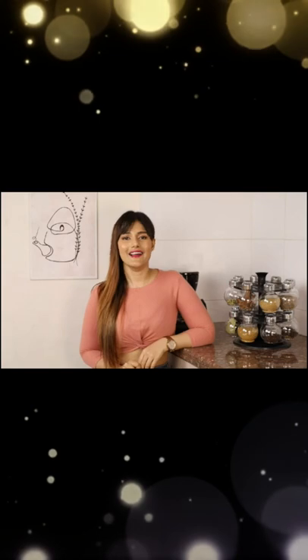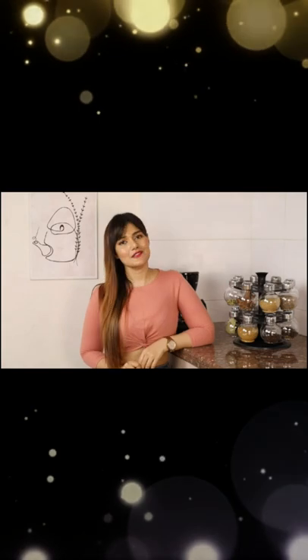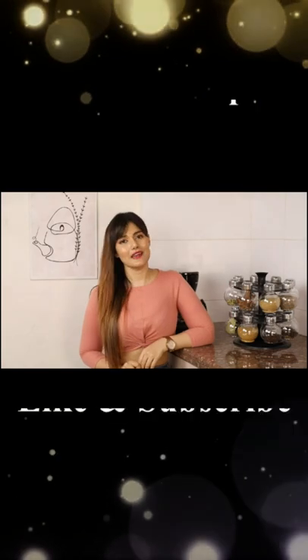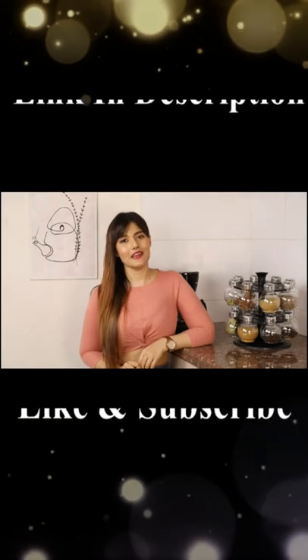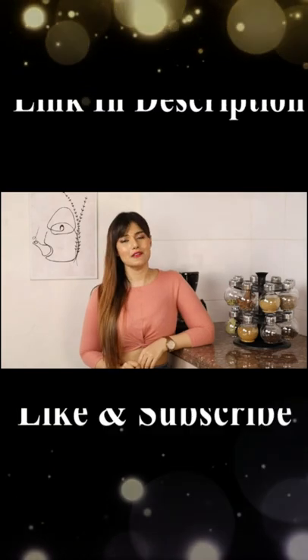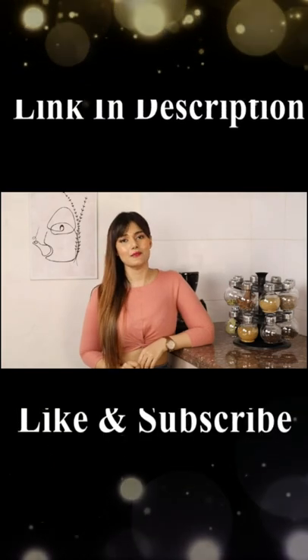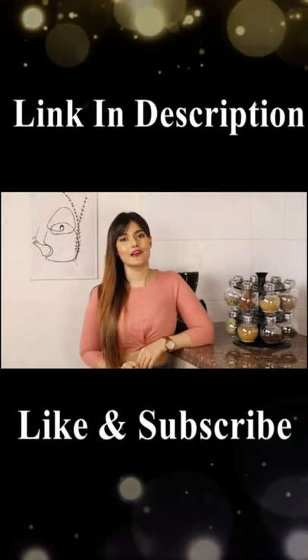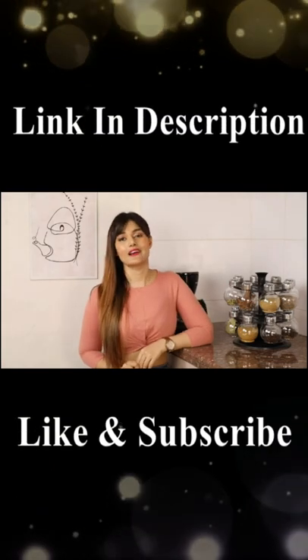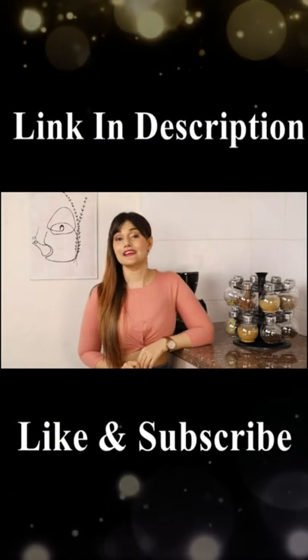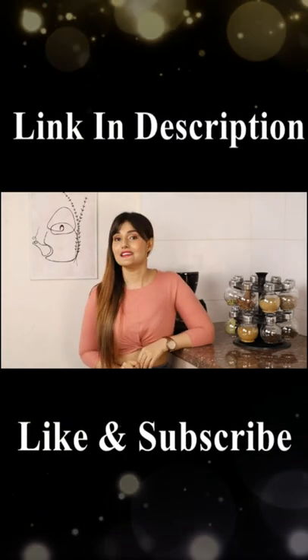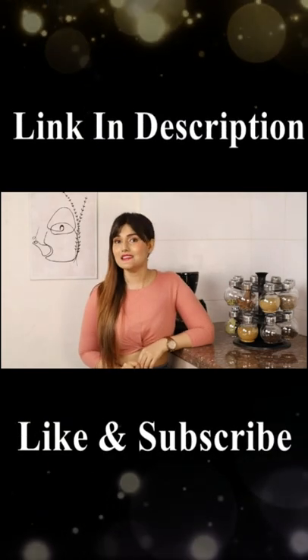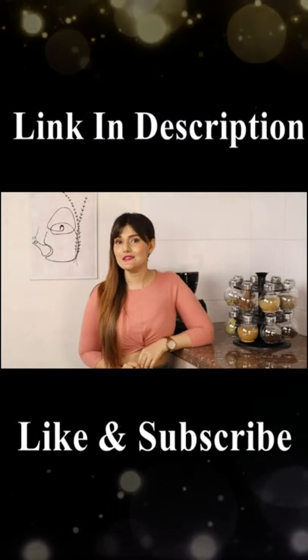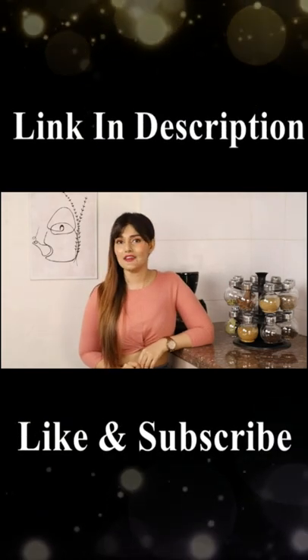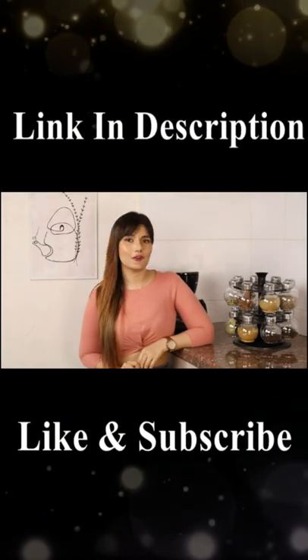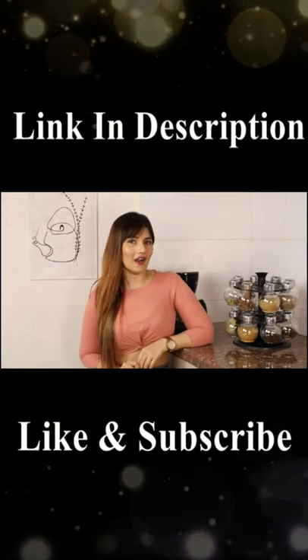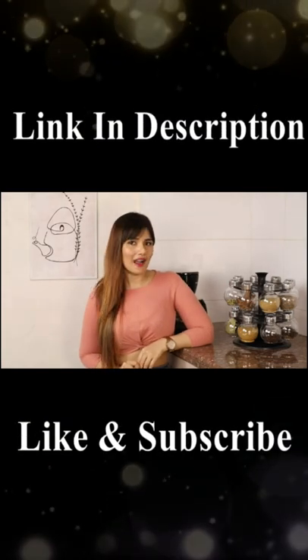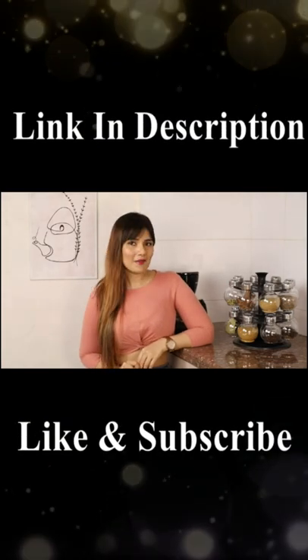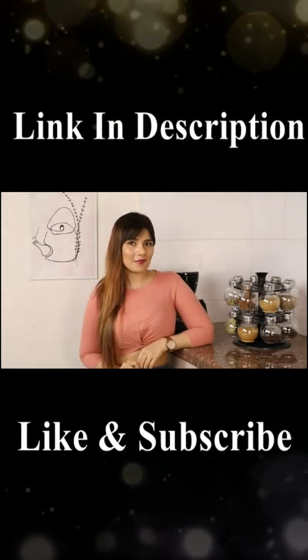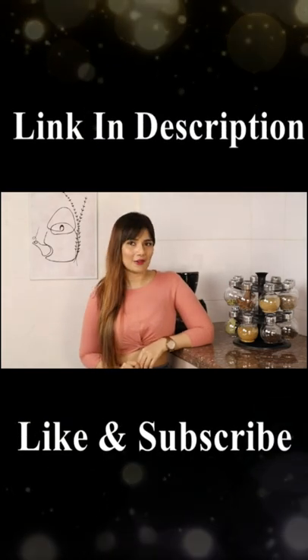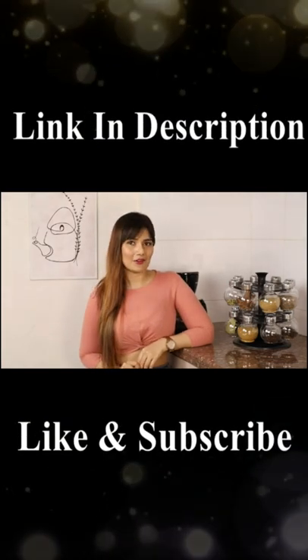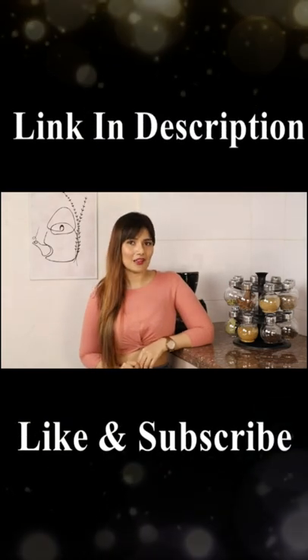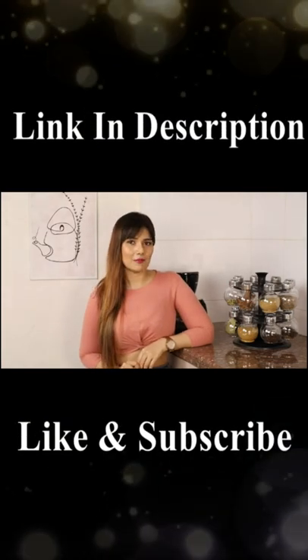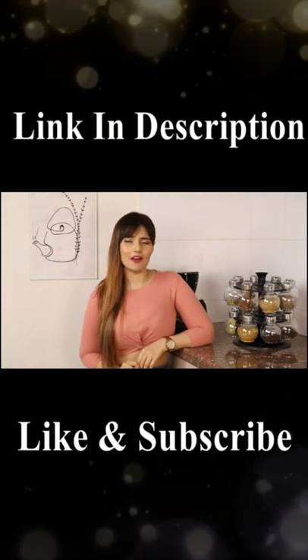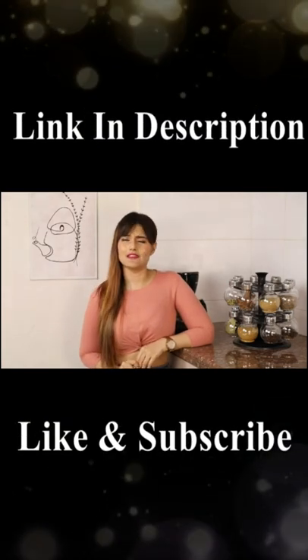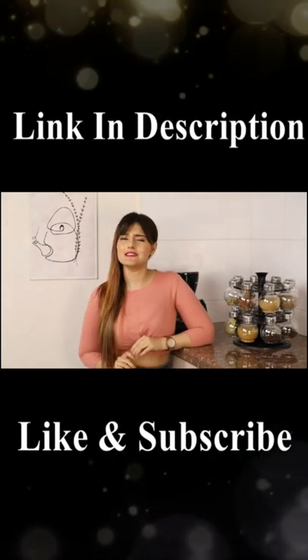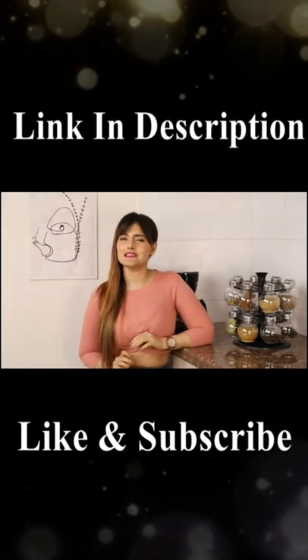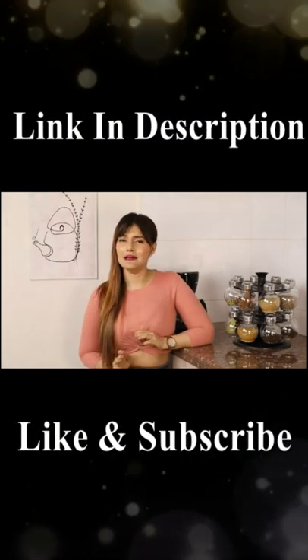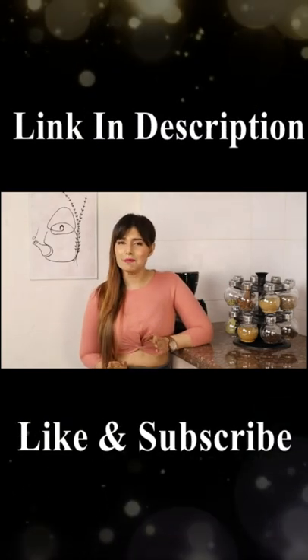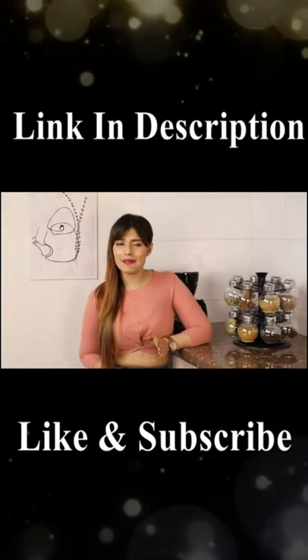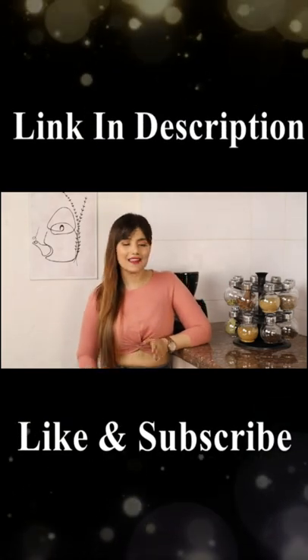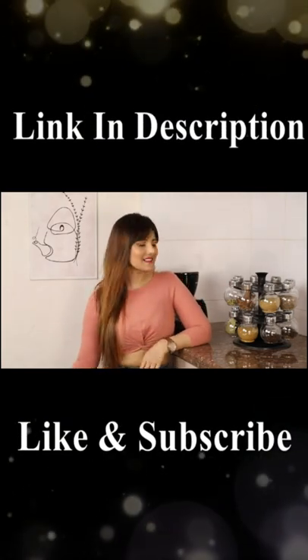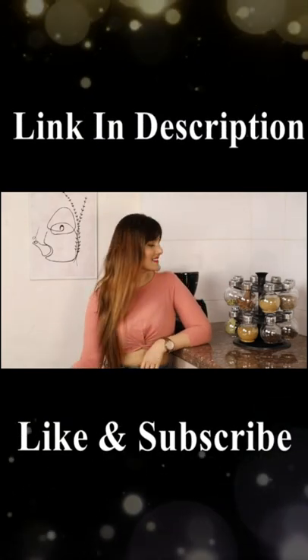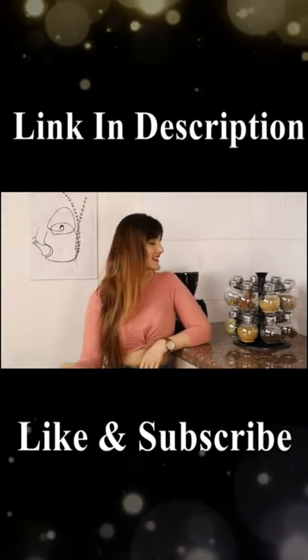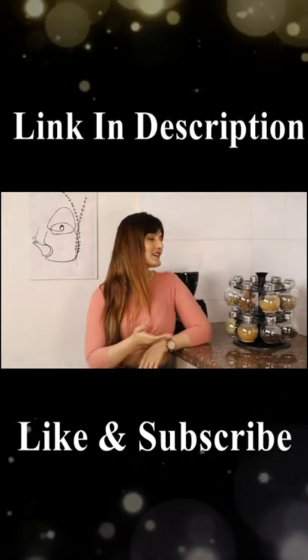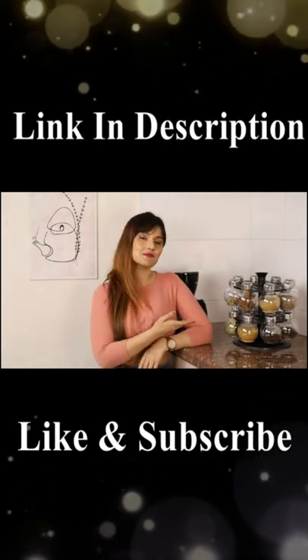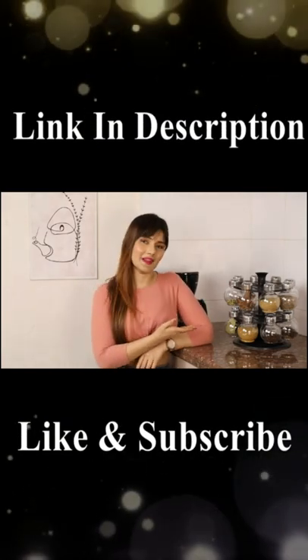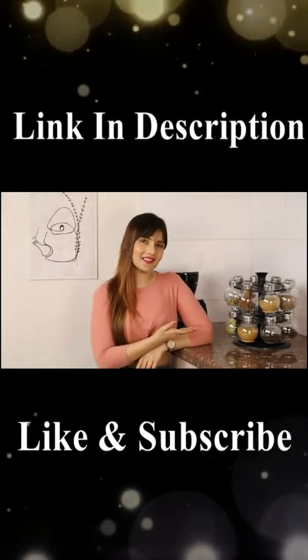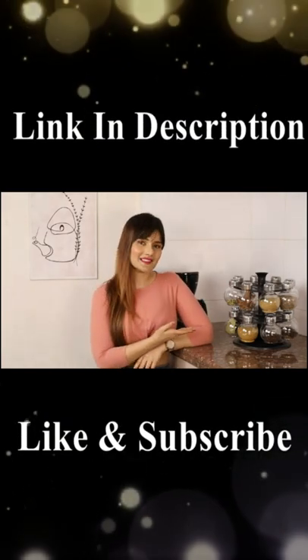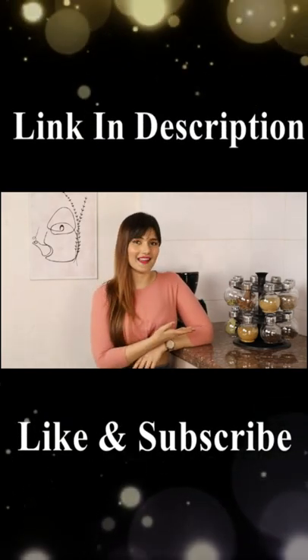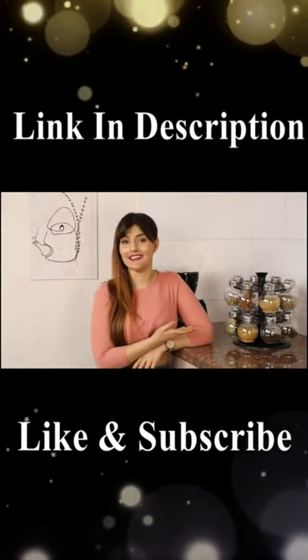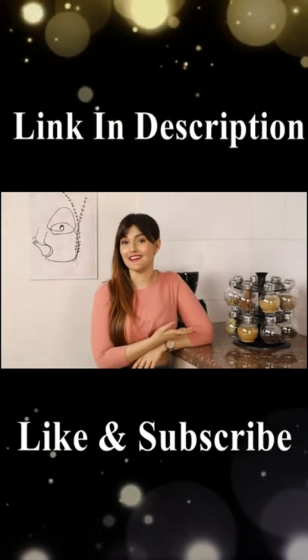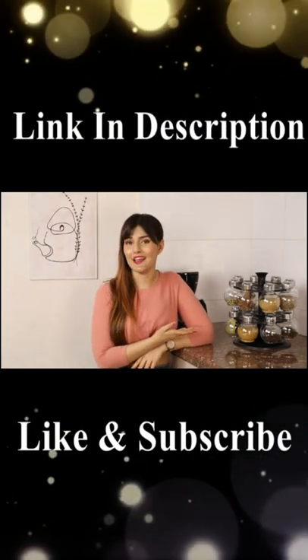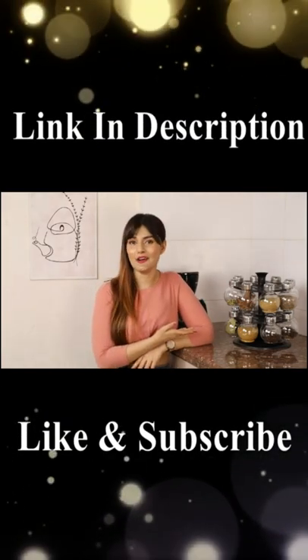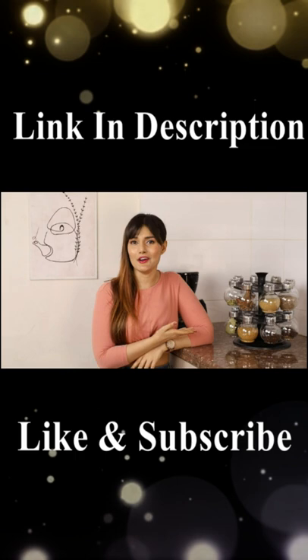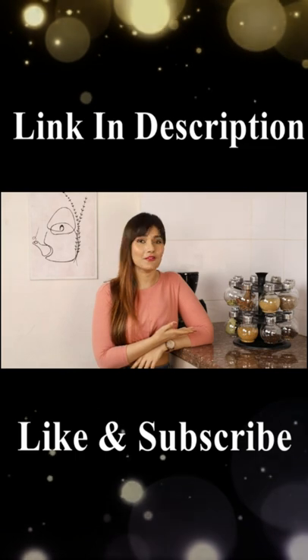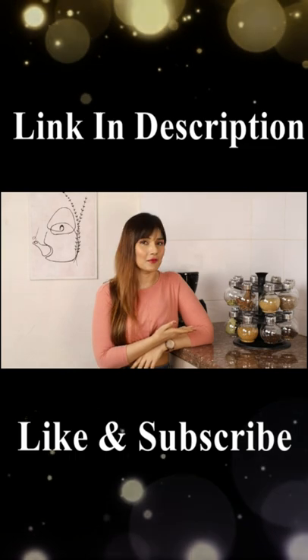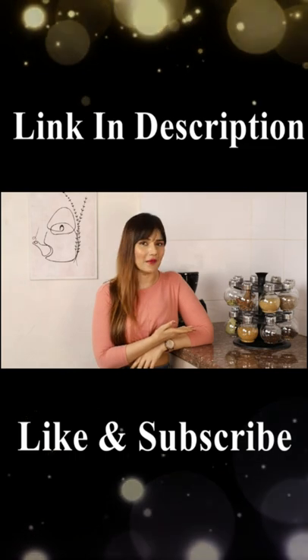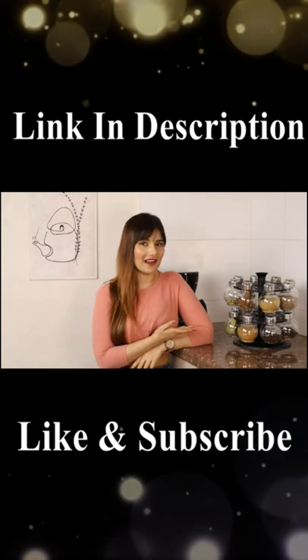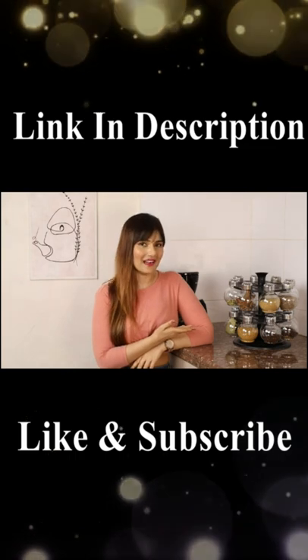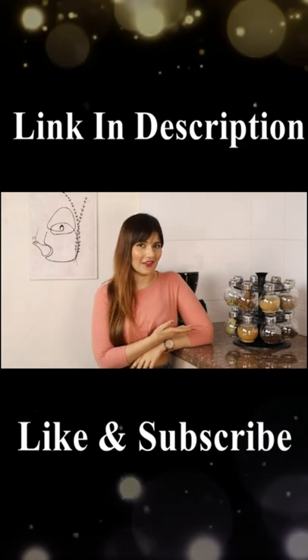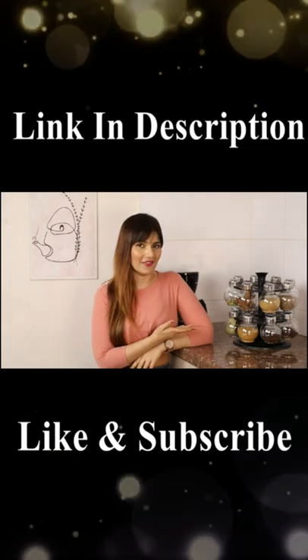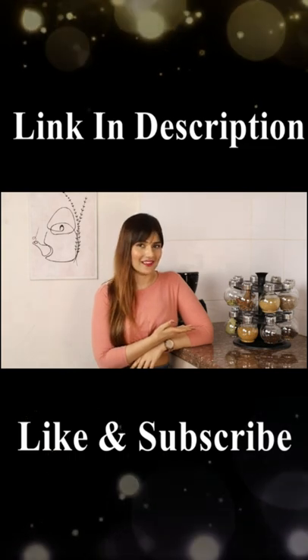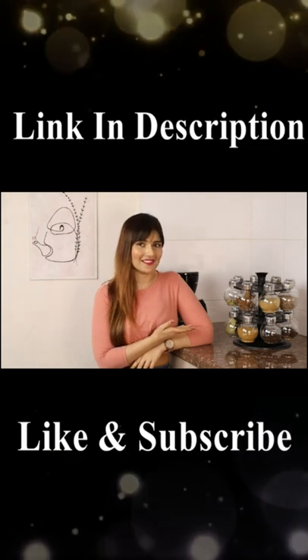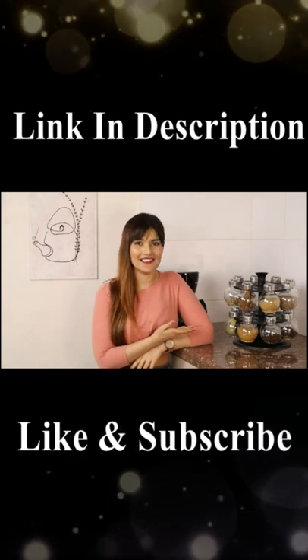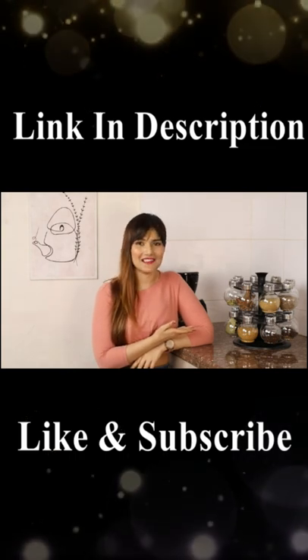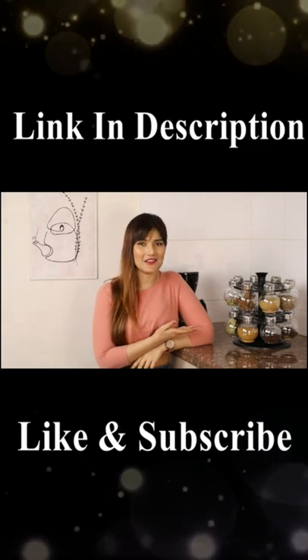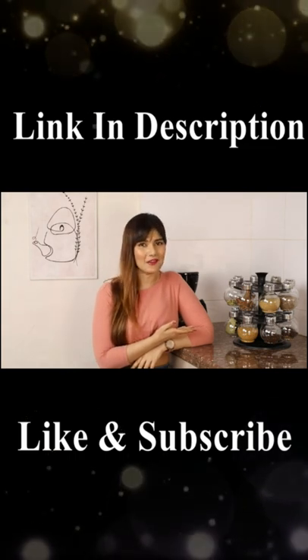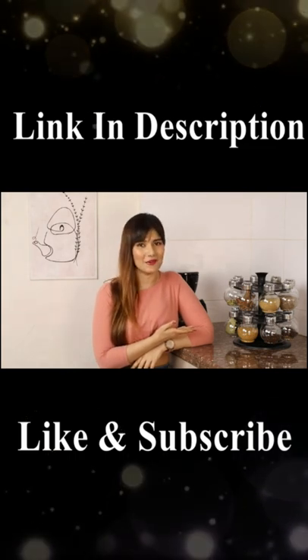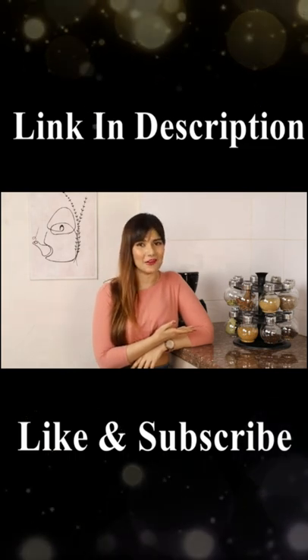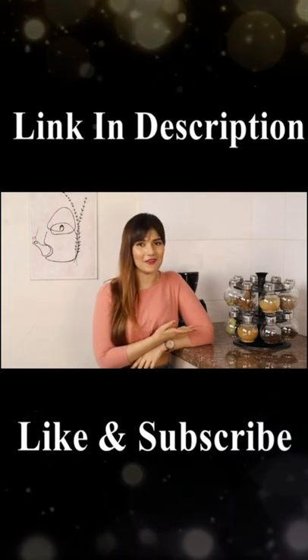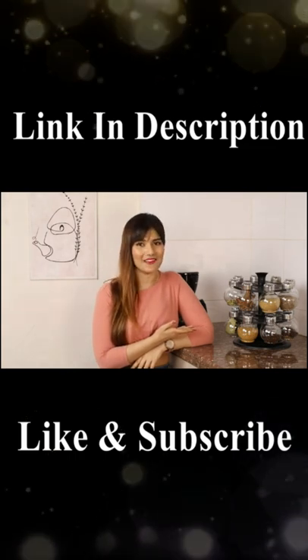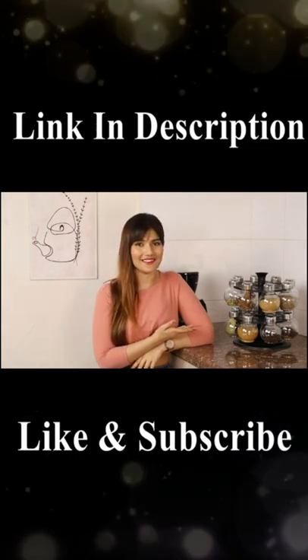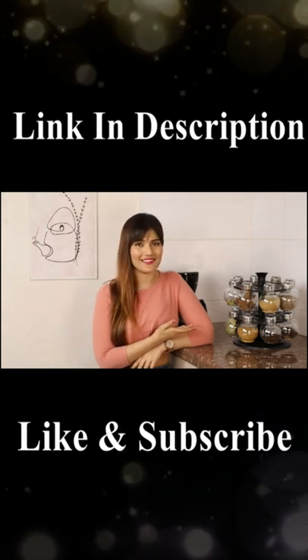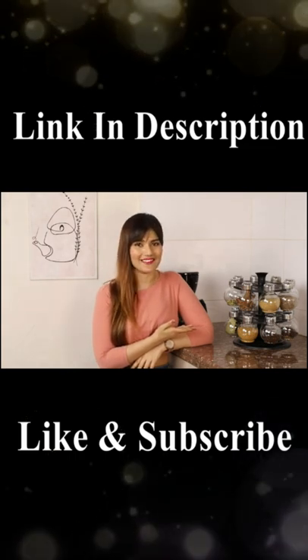Hi guys, my name is Priyanka and in this video I'm going to talk about this amazing spice rack that I got from the brand Leverage. So let's talk more about it.